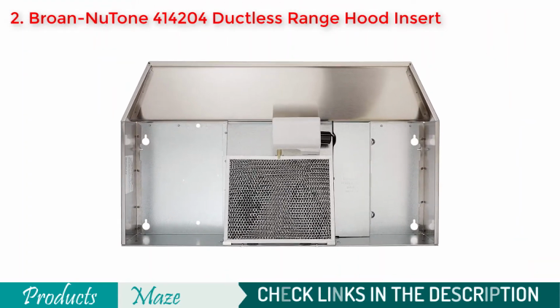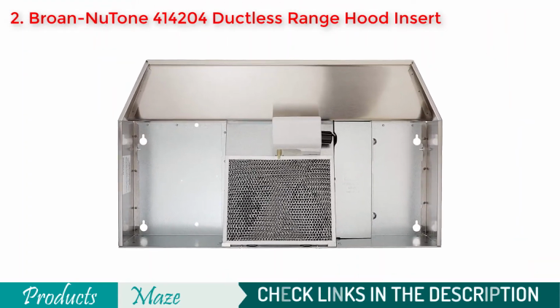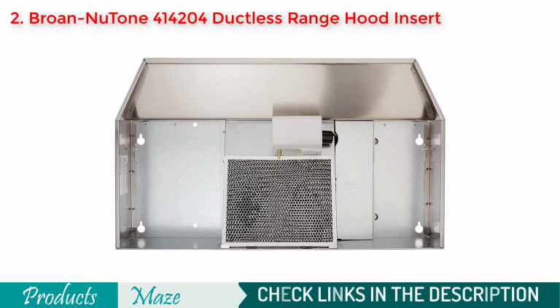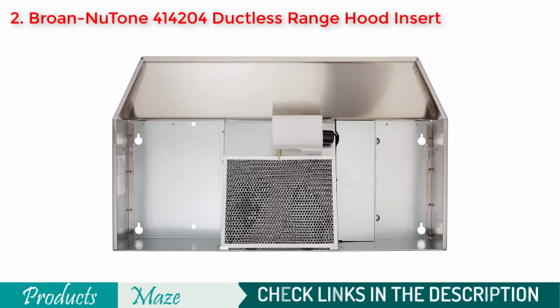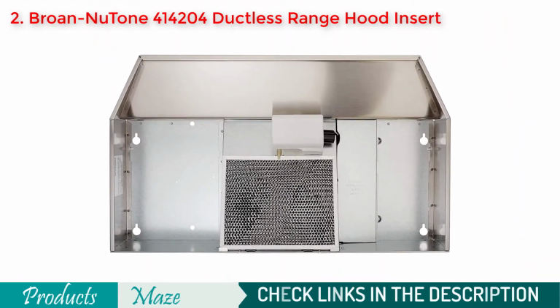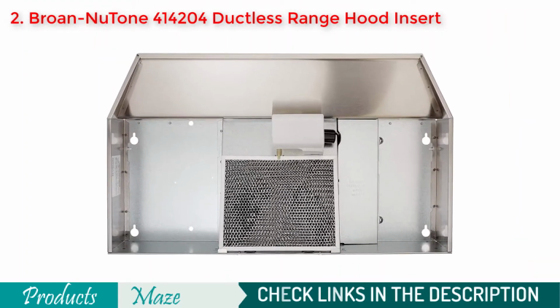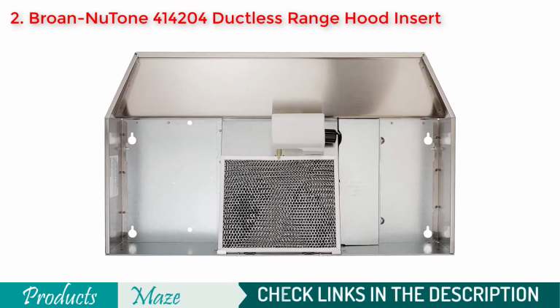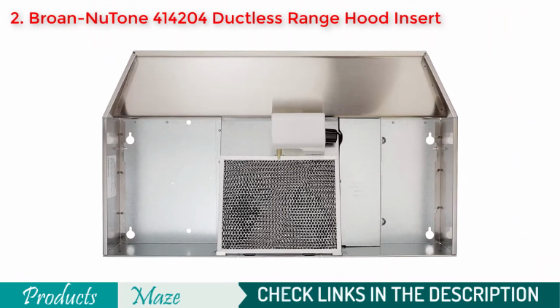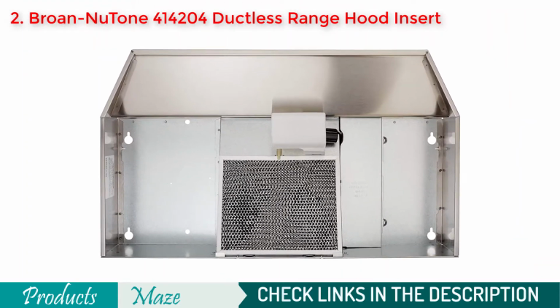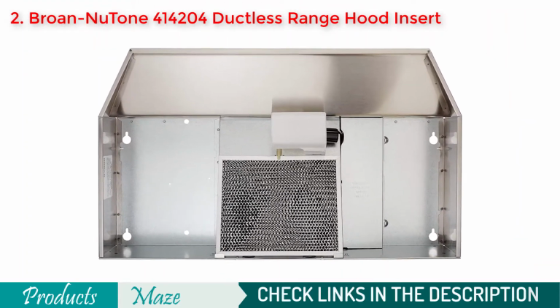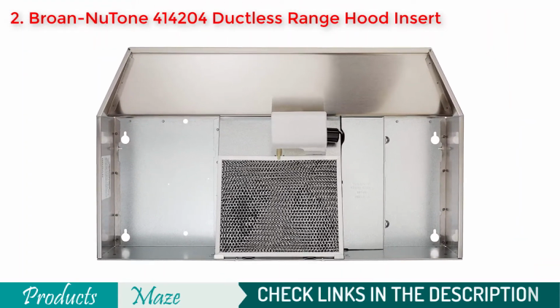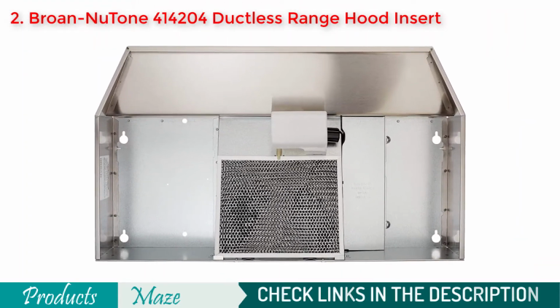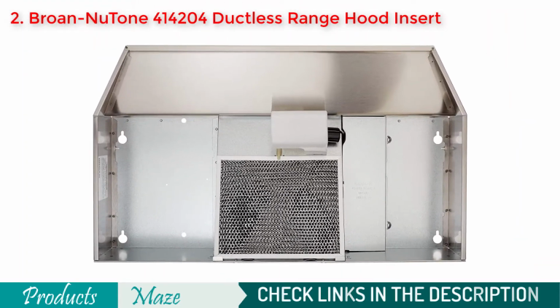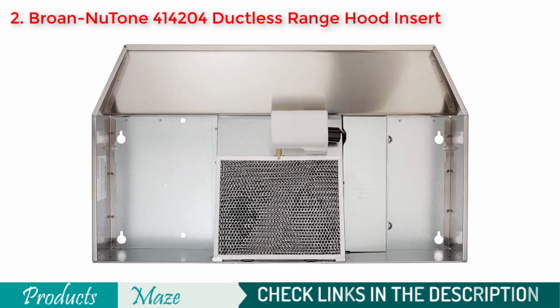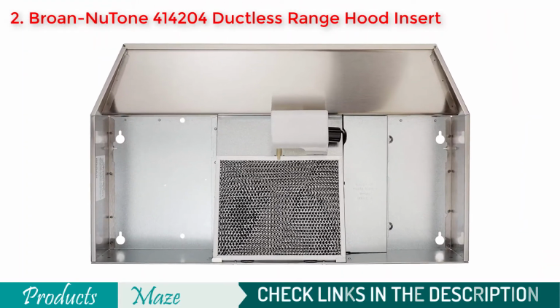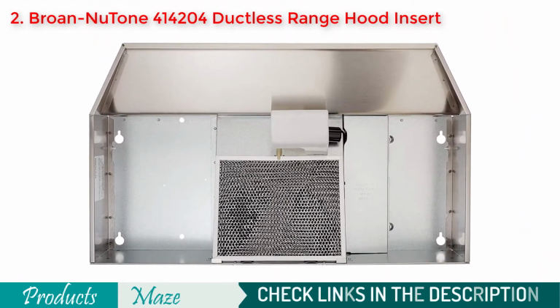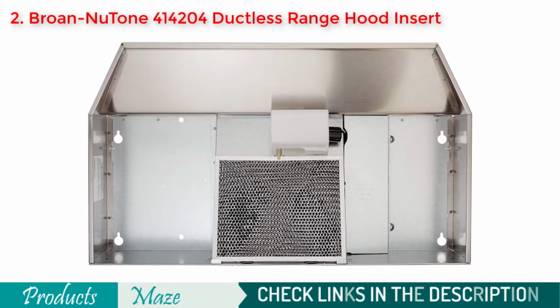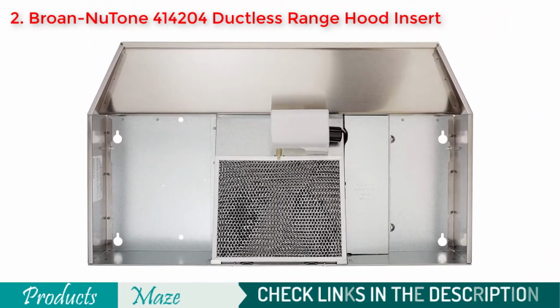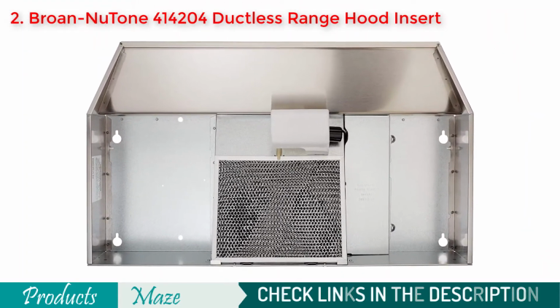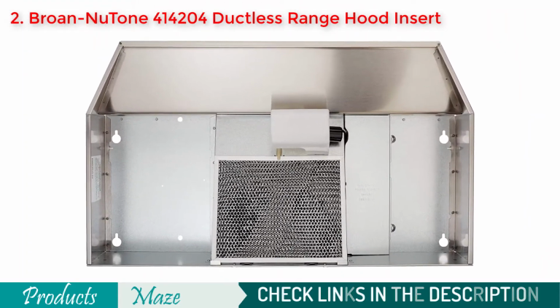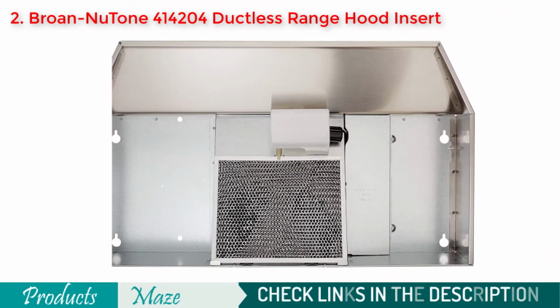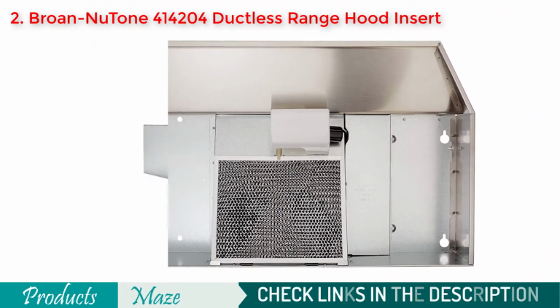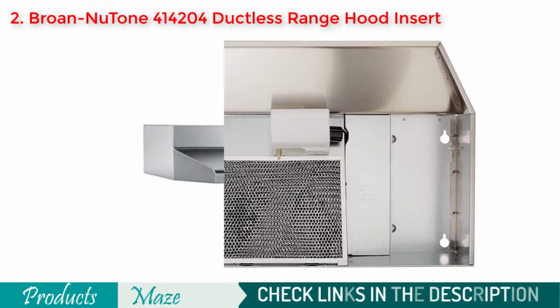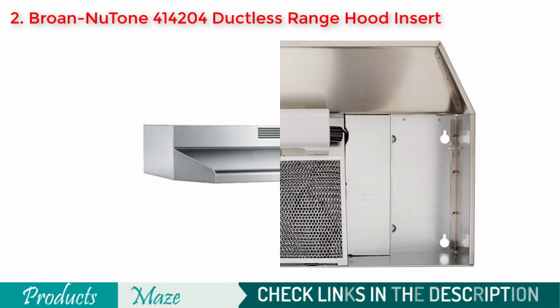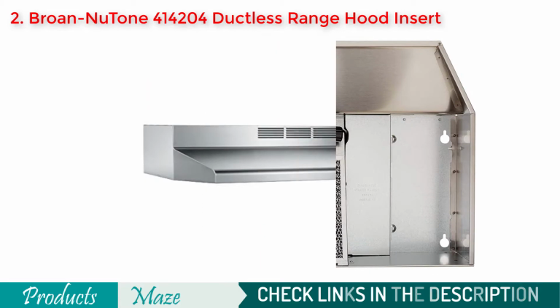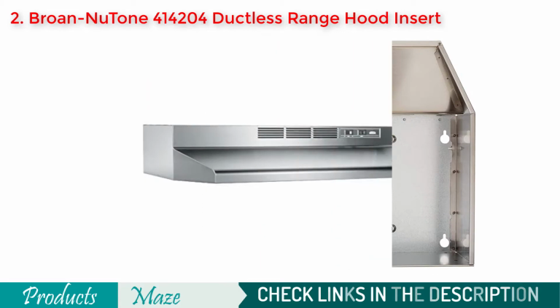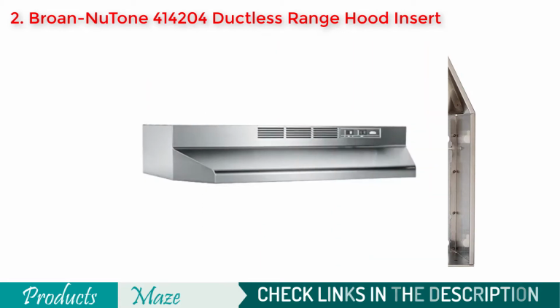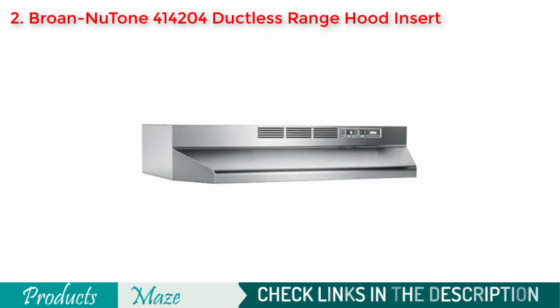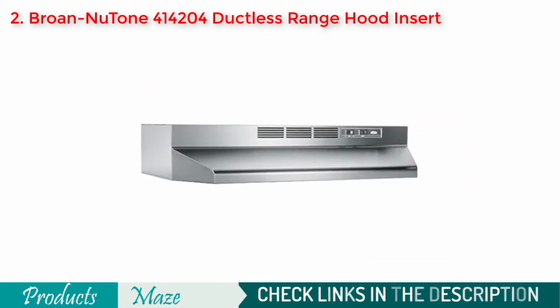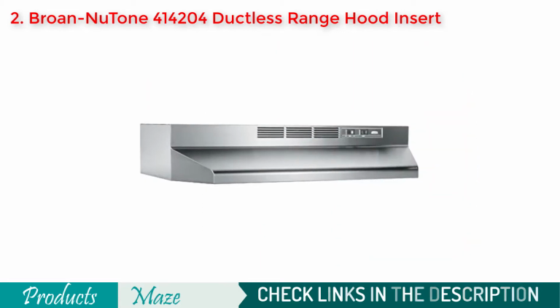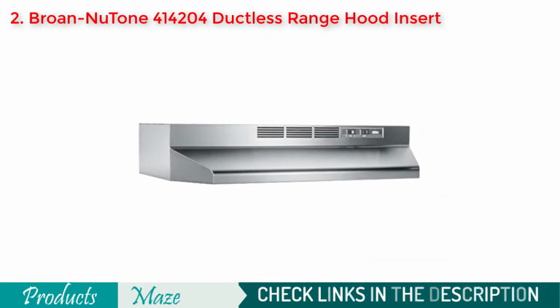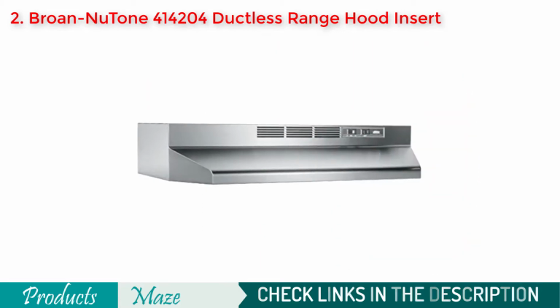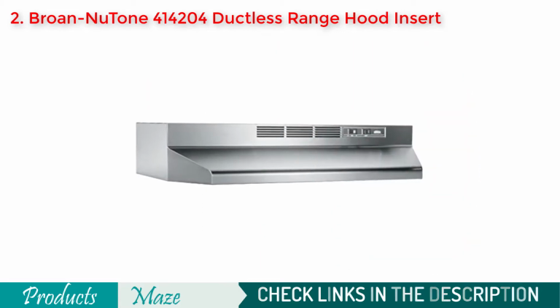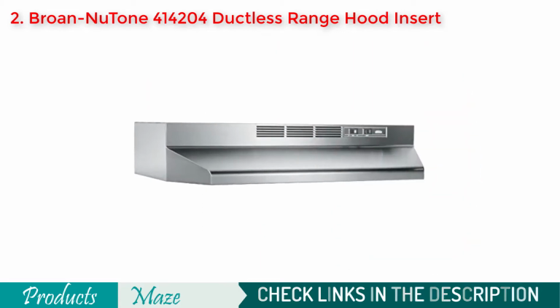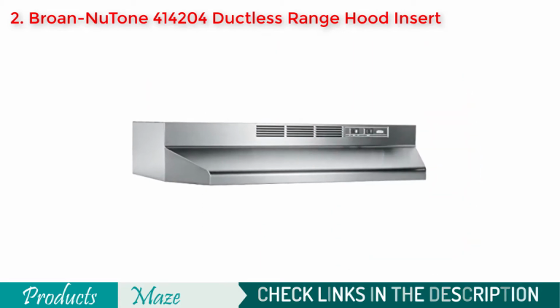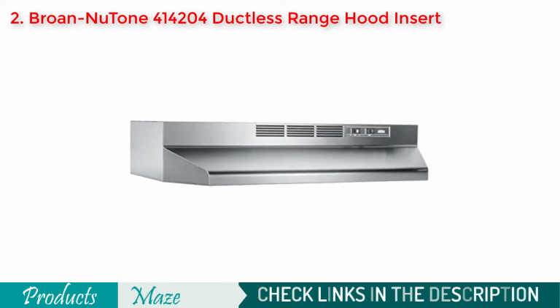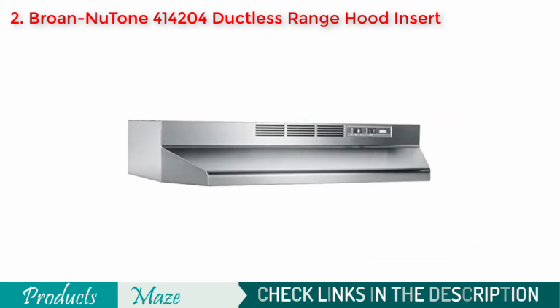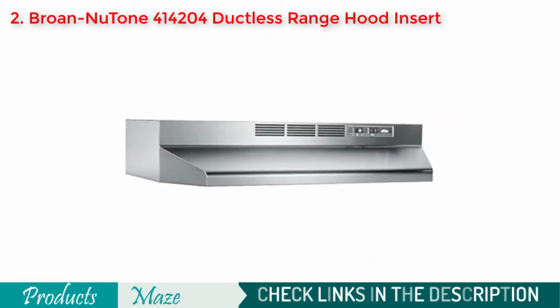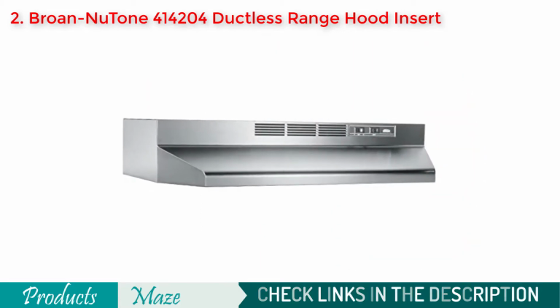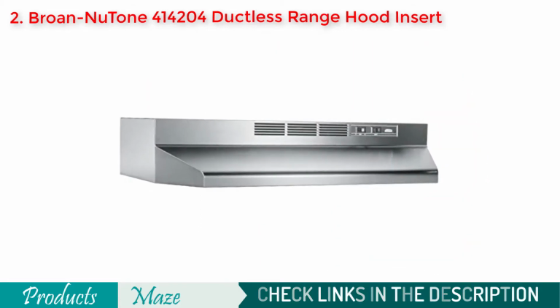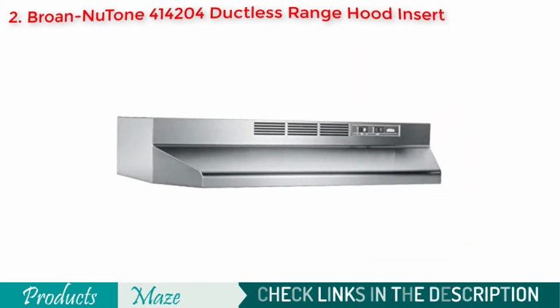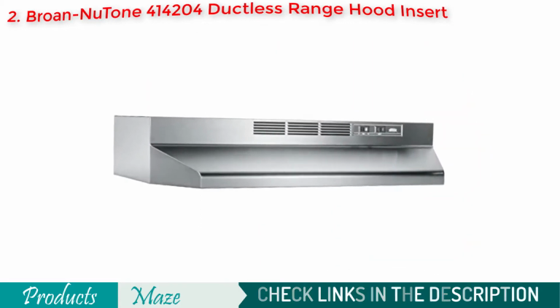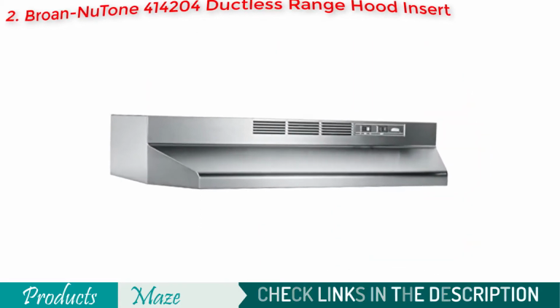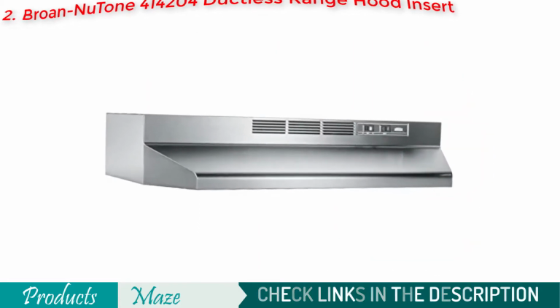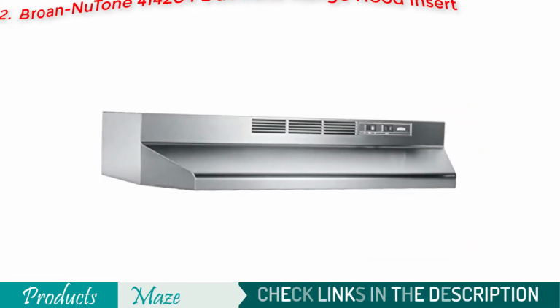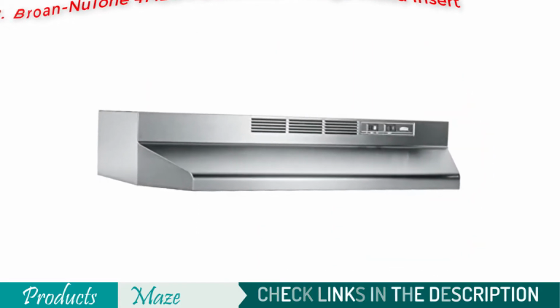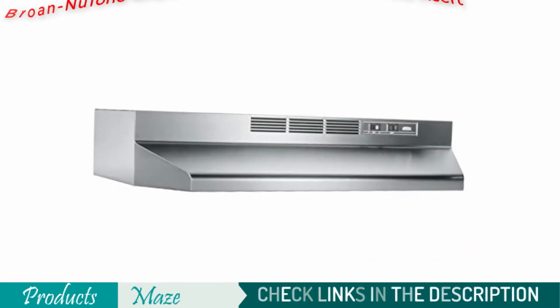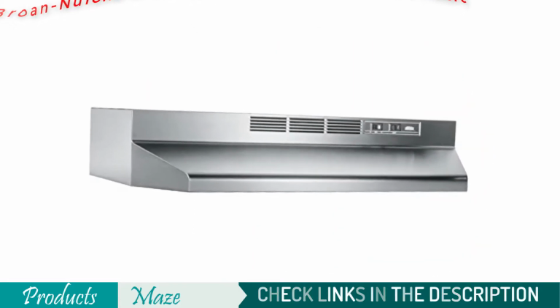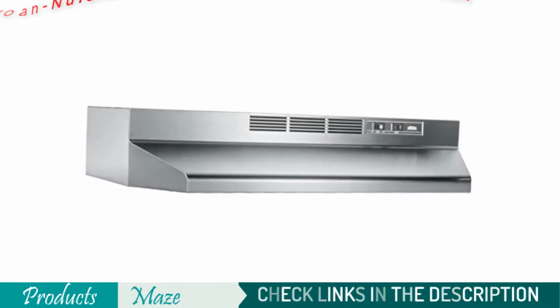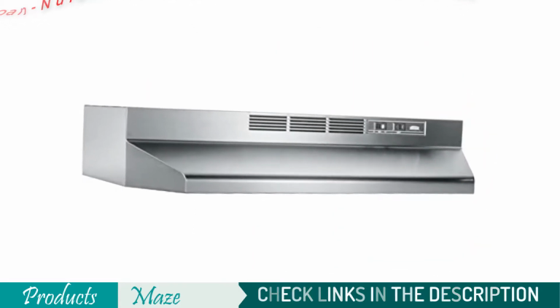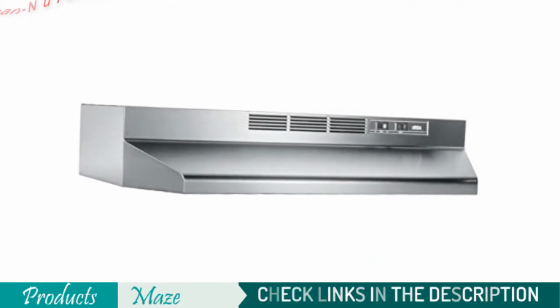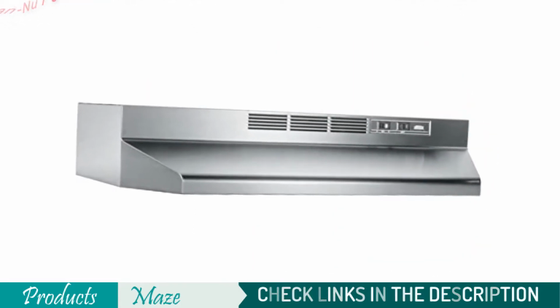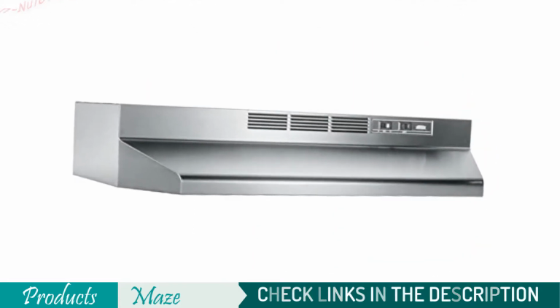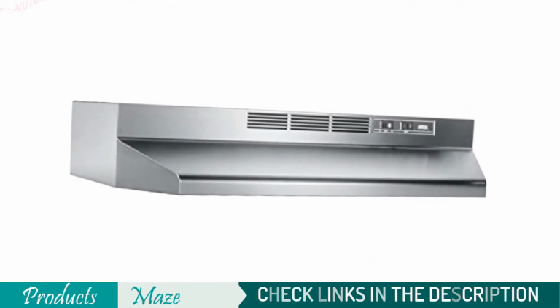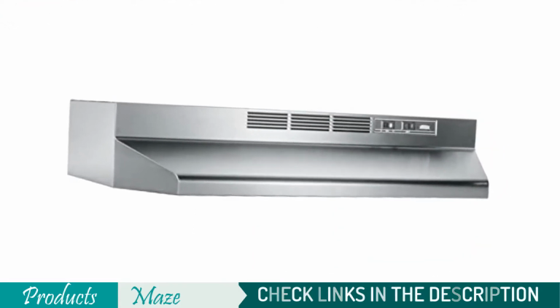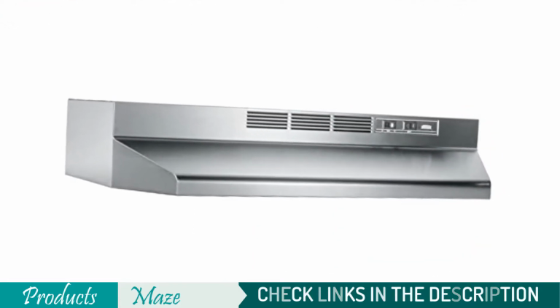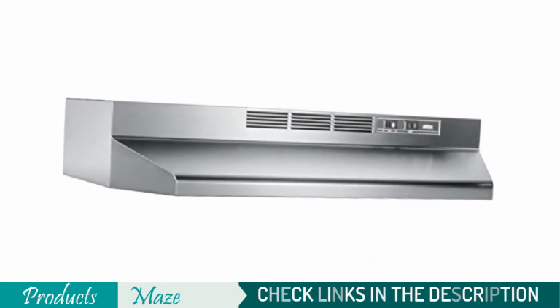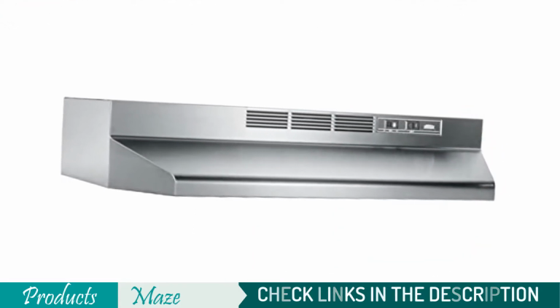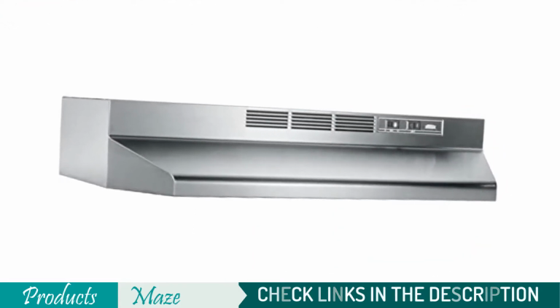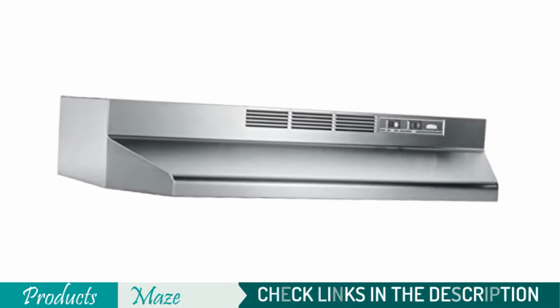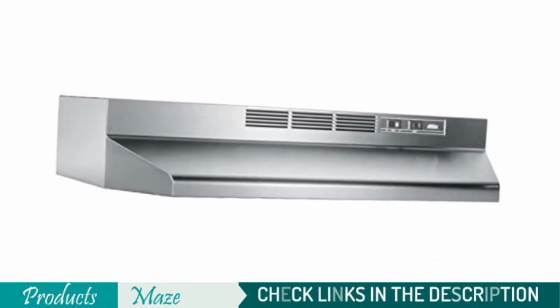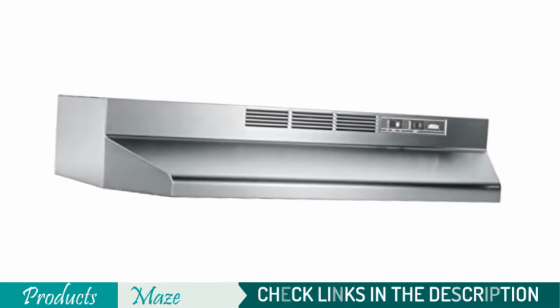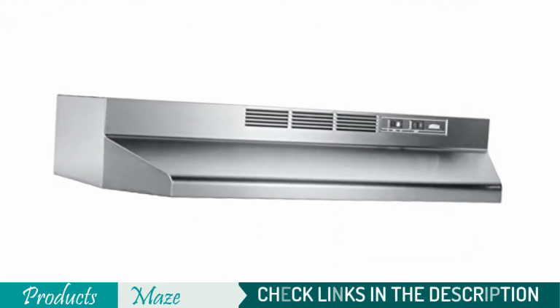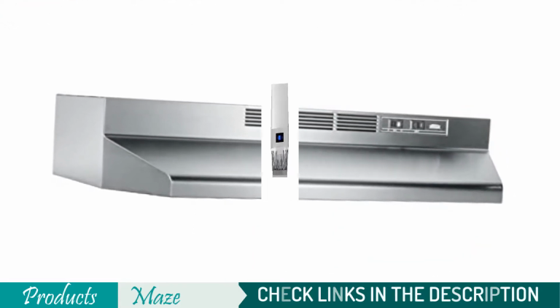Coming at a cheap price point and giving some great quality results, this is our best ductless range hood for this buying guide.